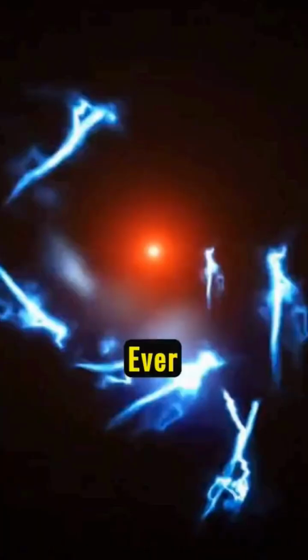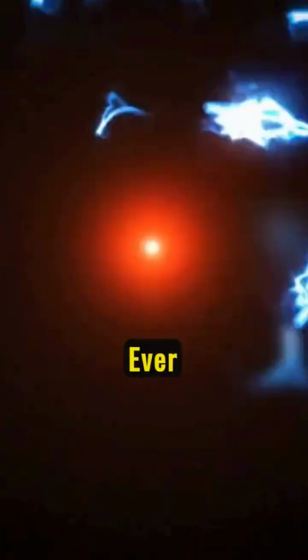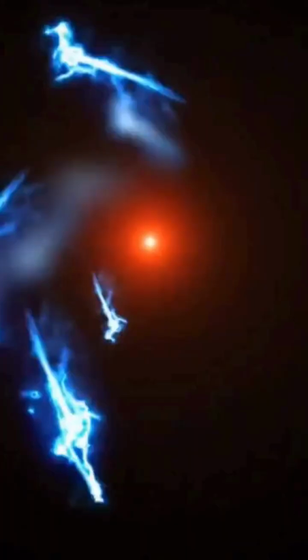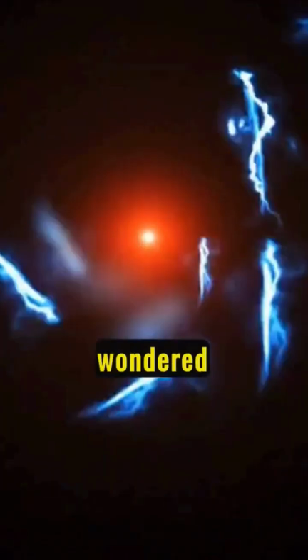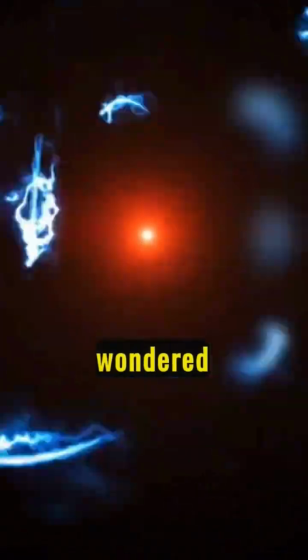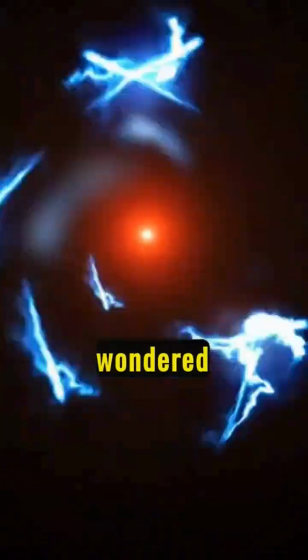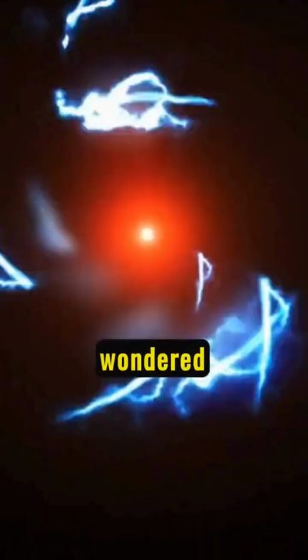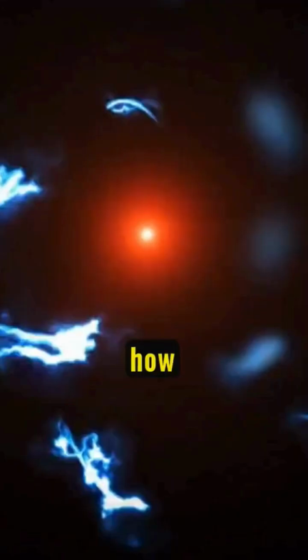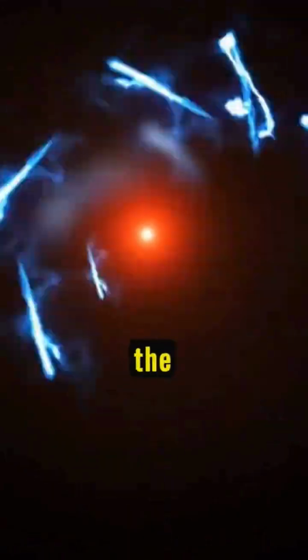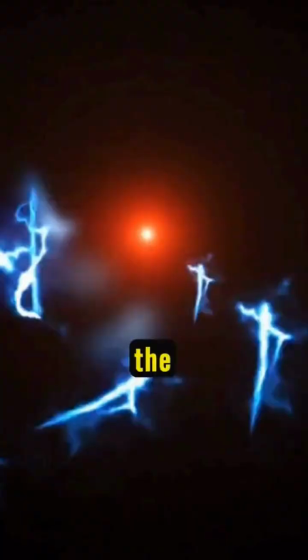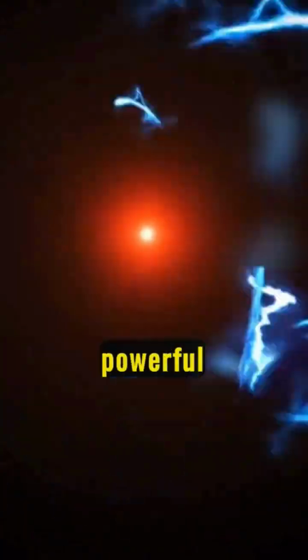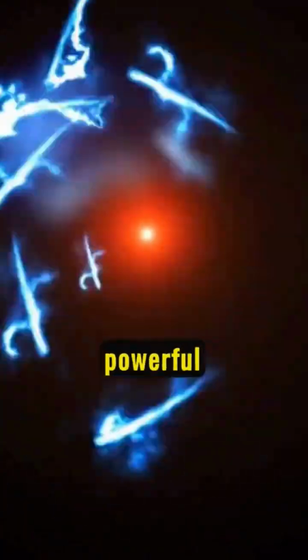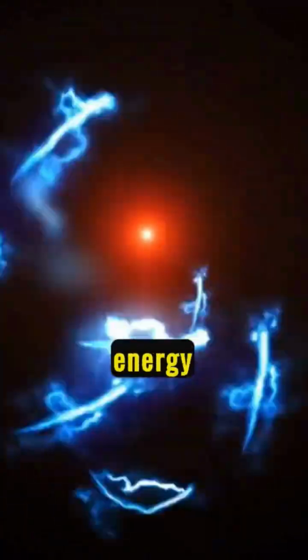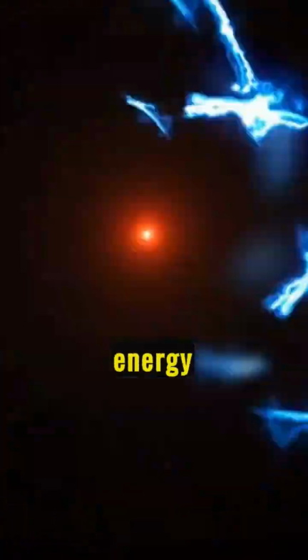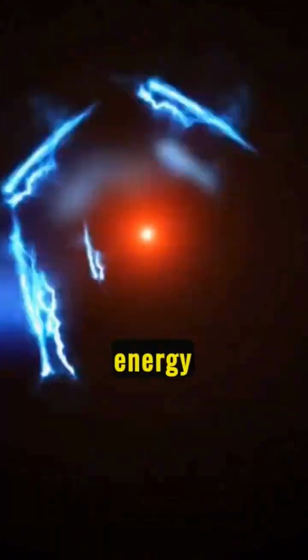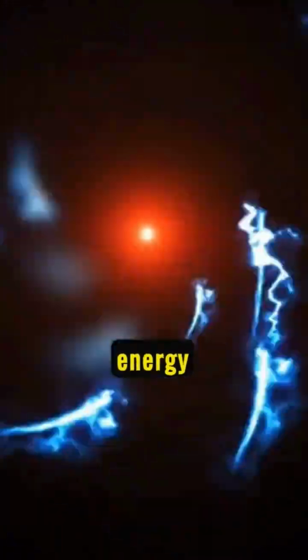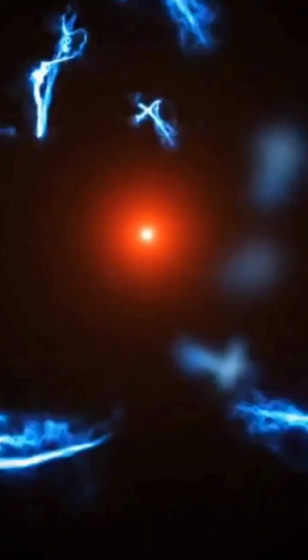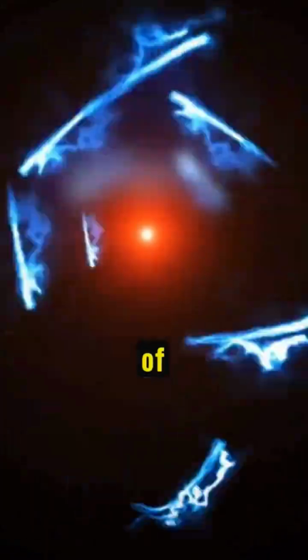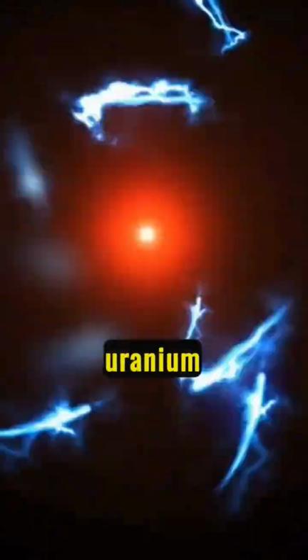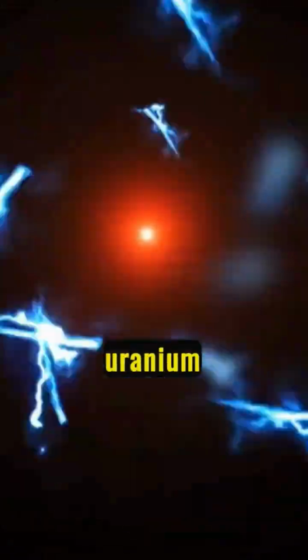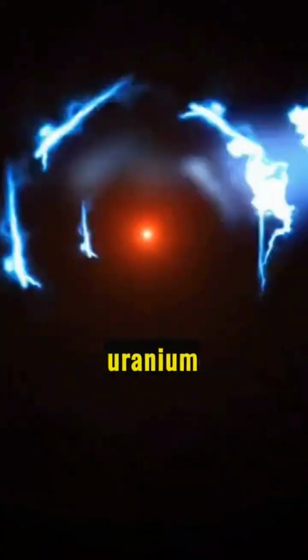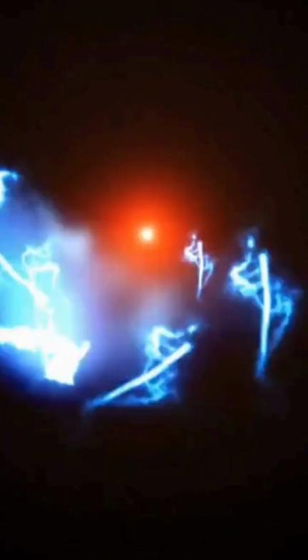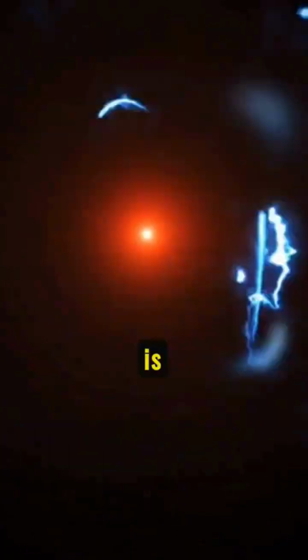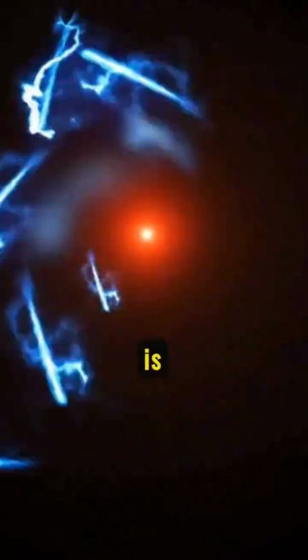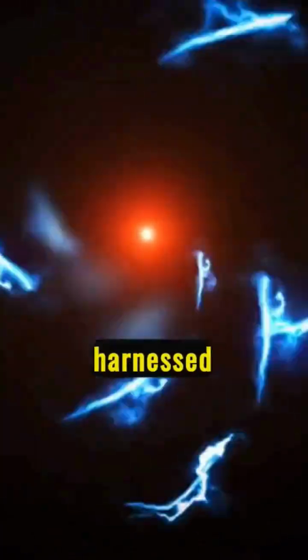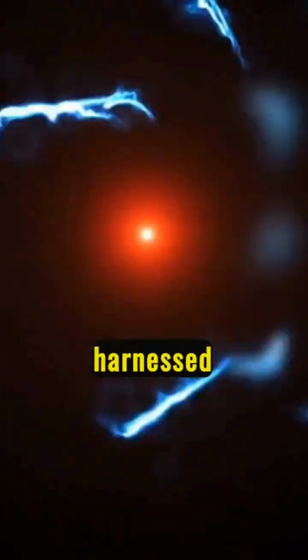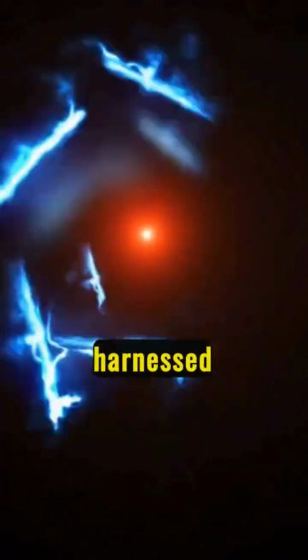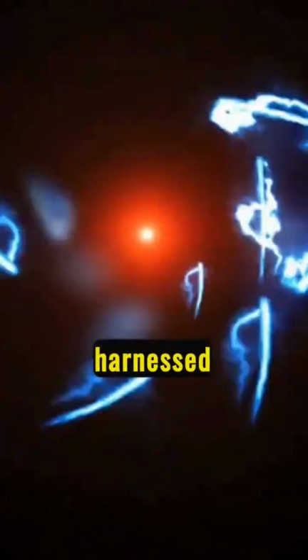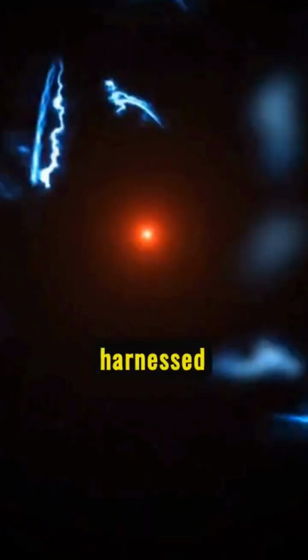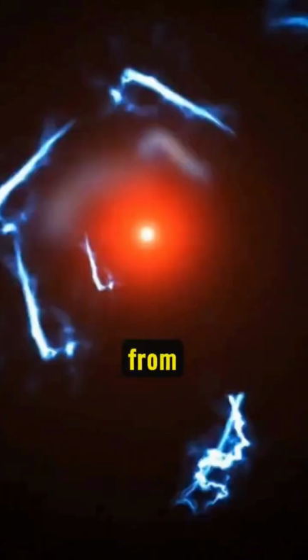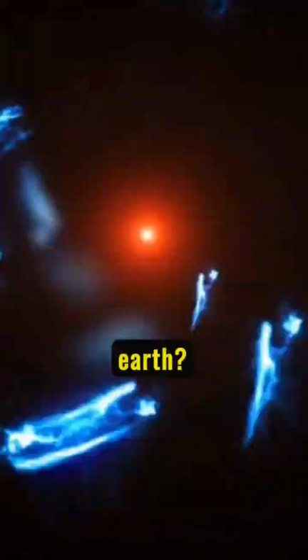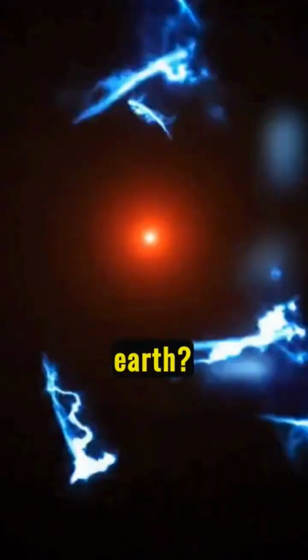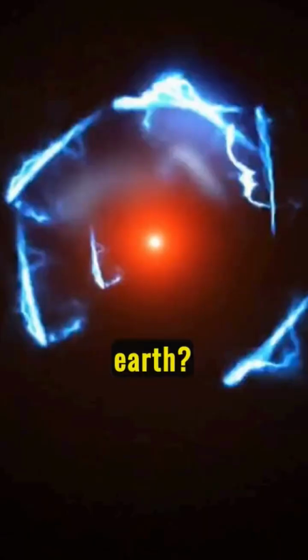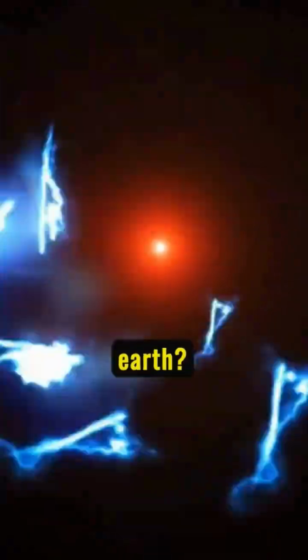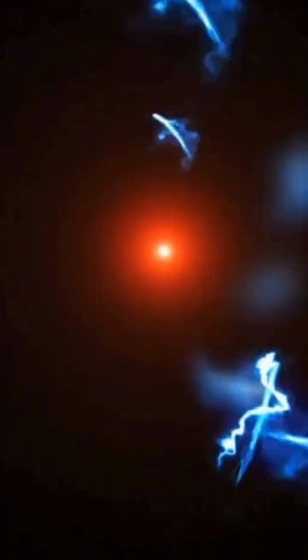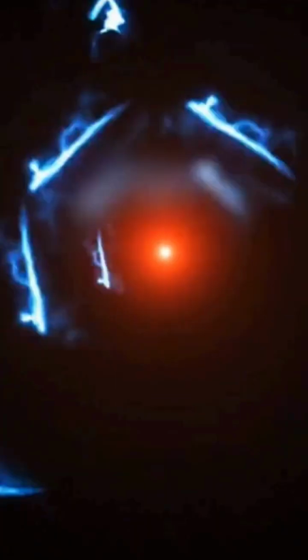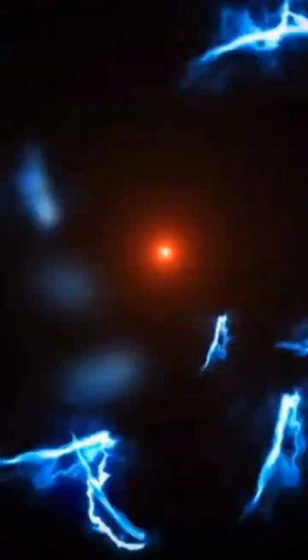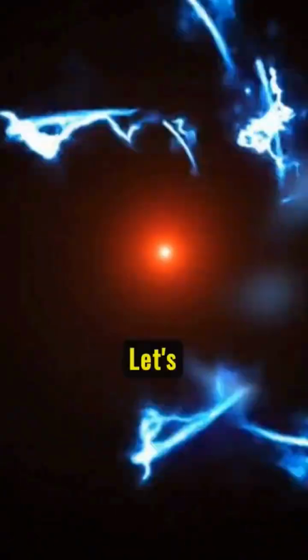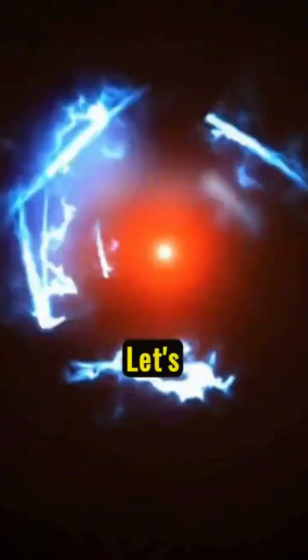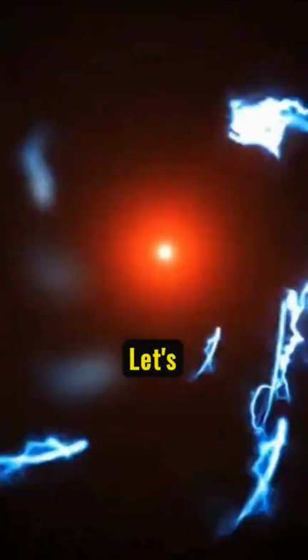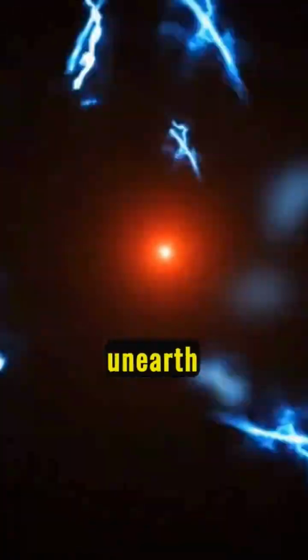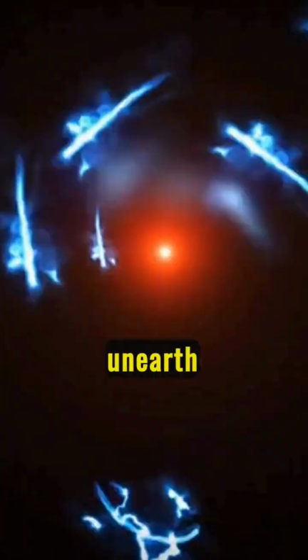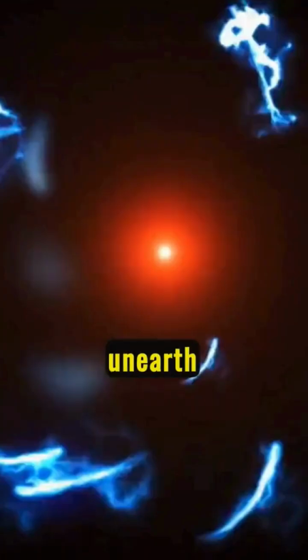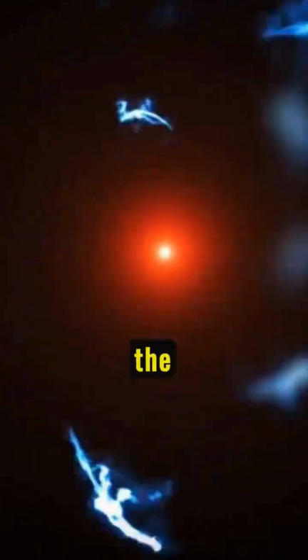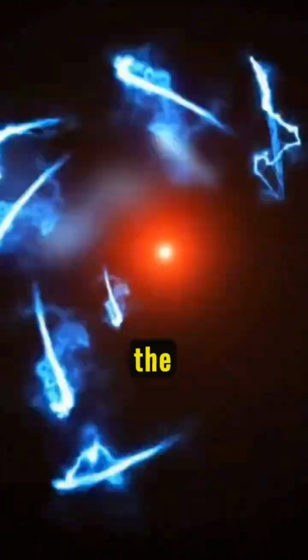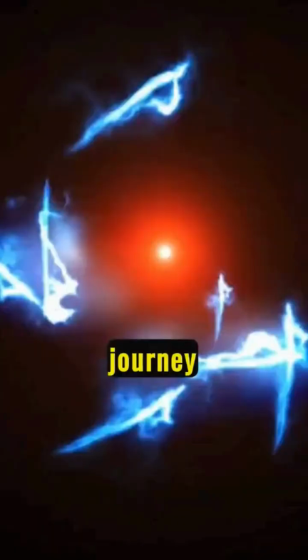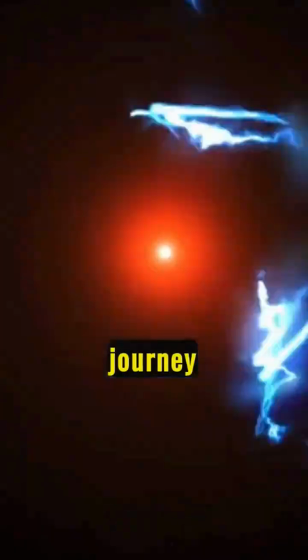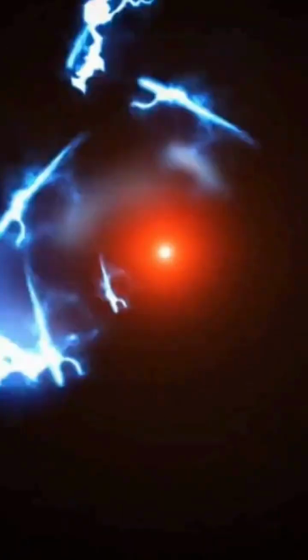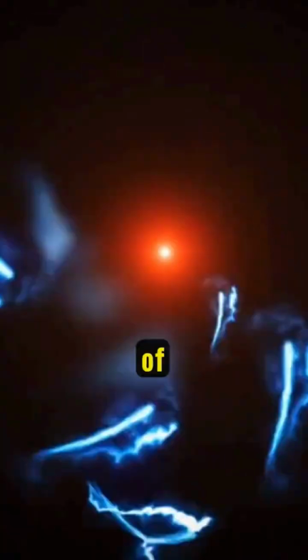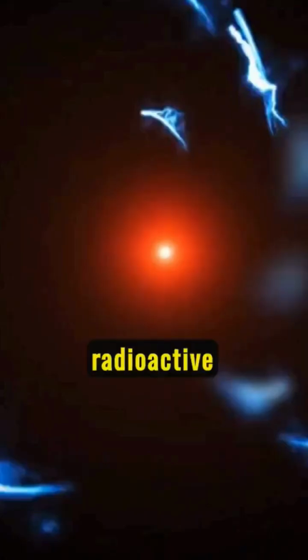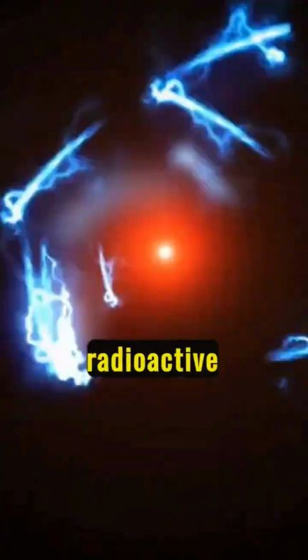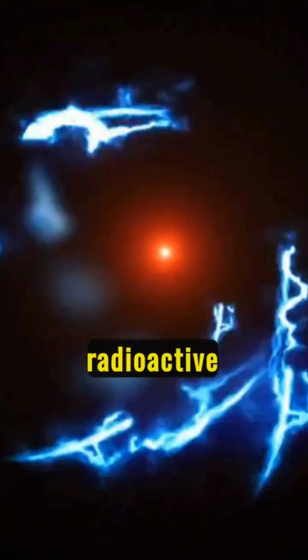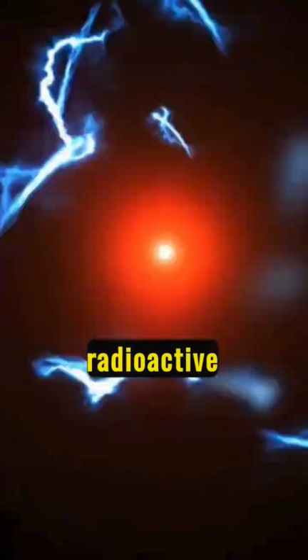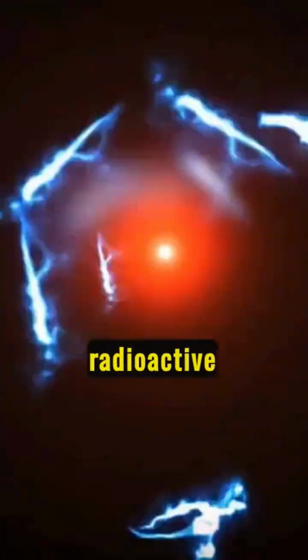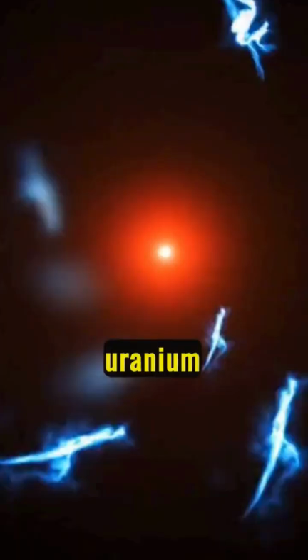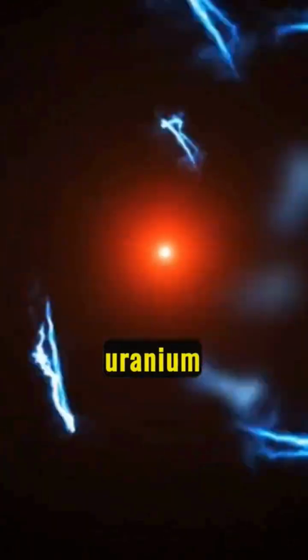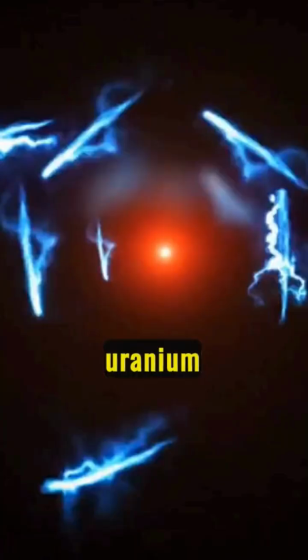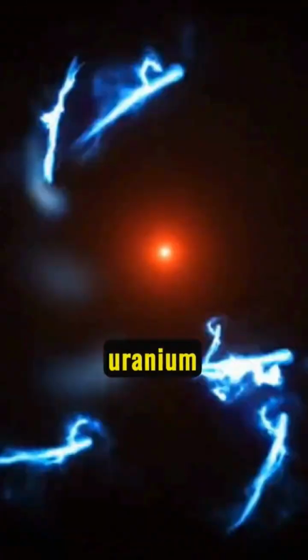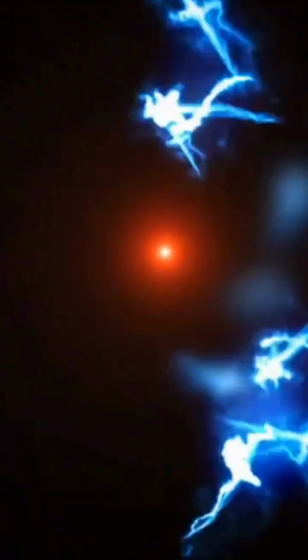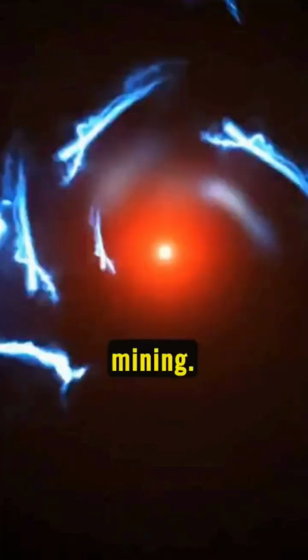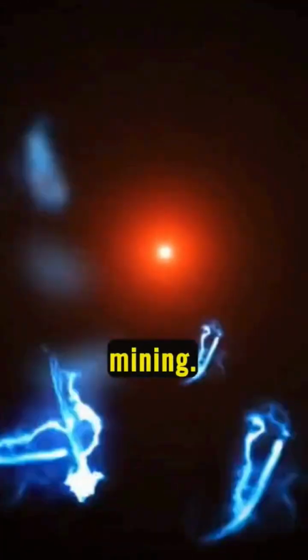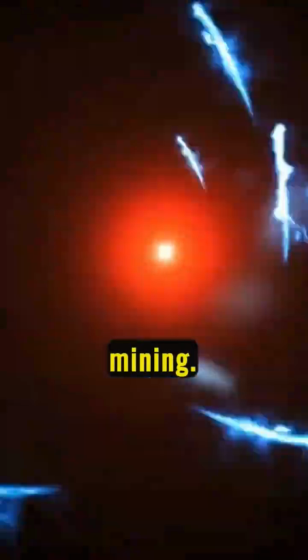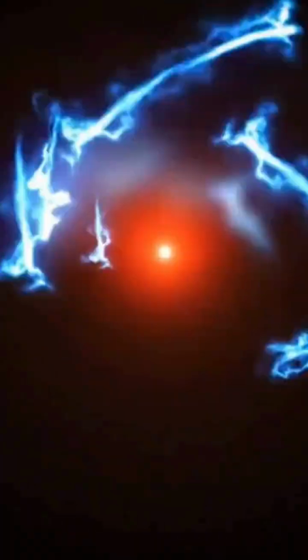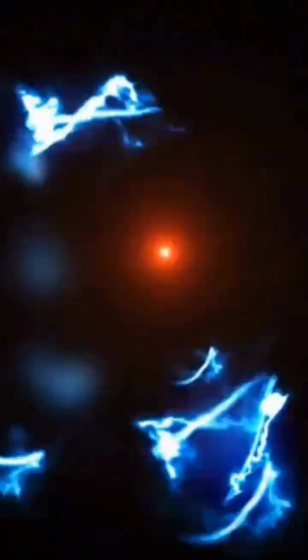Ever wondered how the powerful energy of uranium is harnessed from the Earth? Let's unearth the journey of radioactive uranium mining.